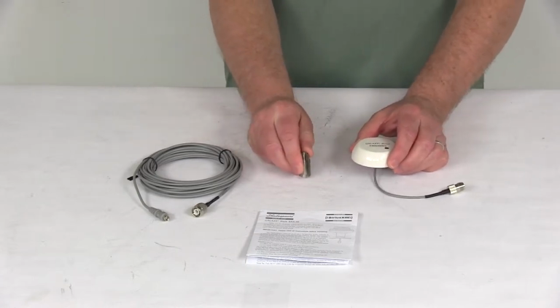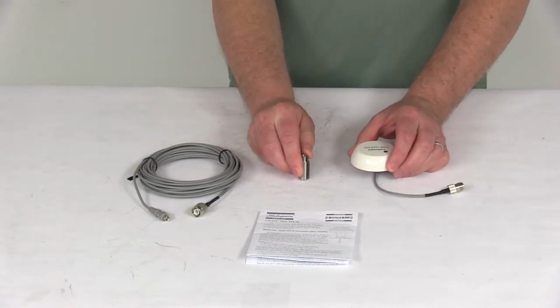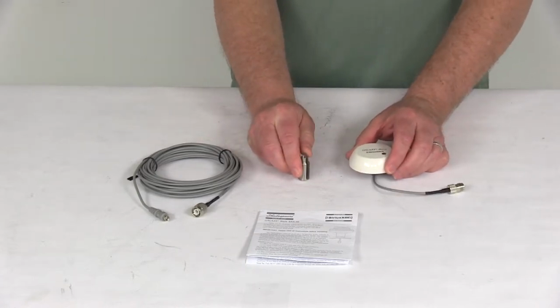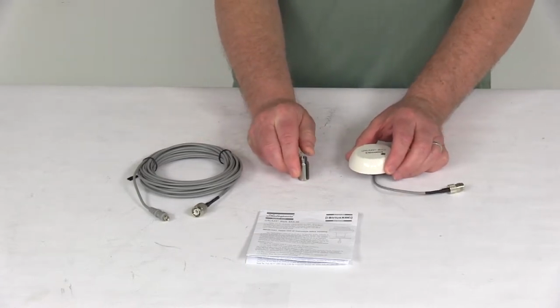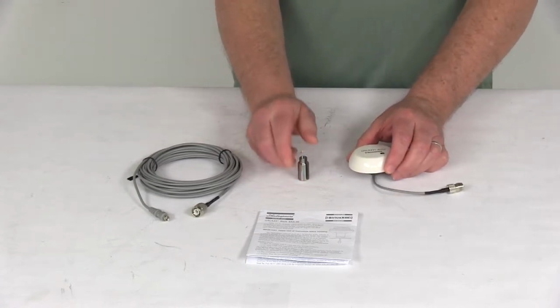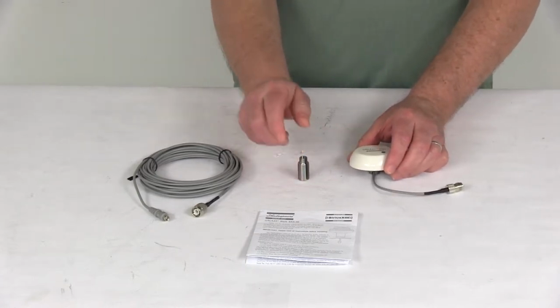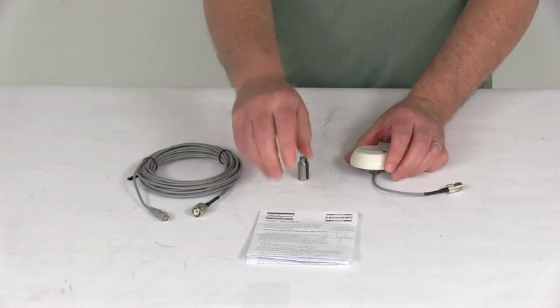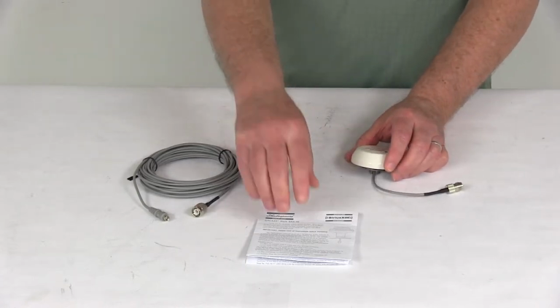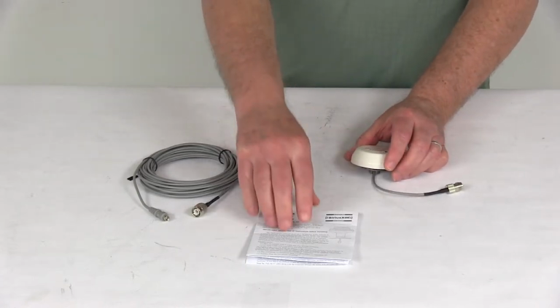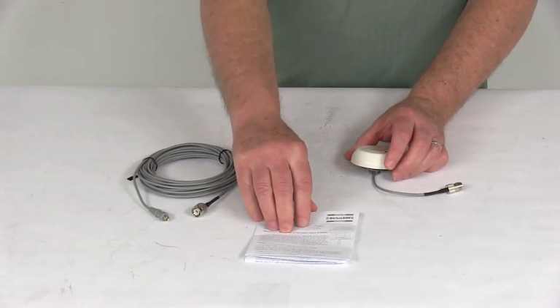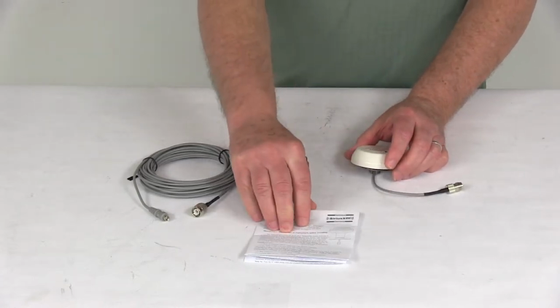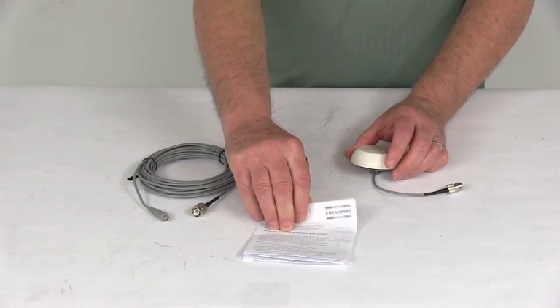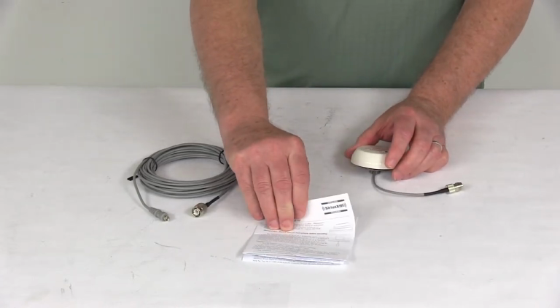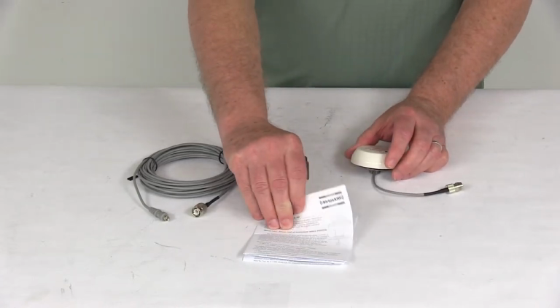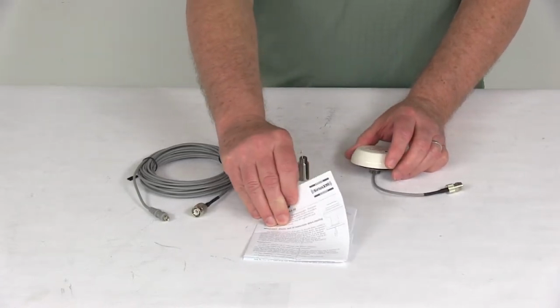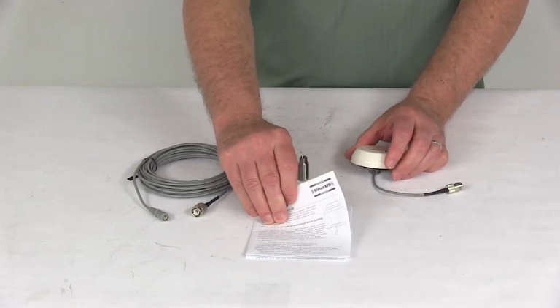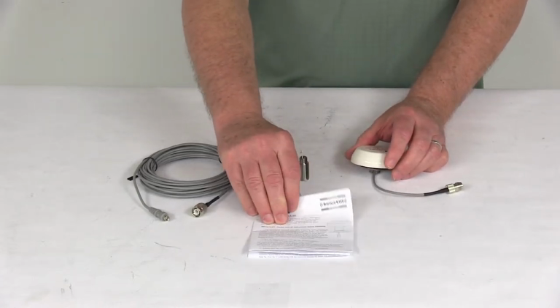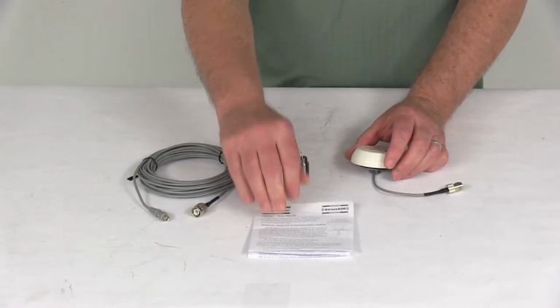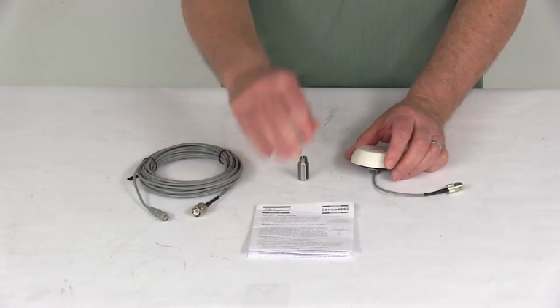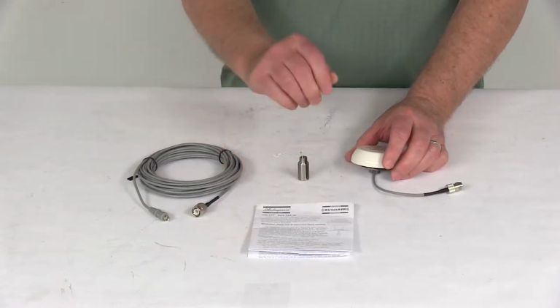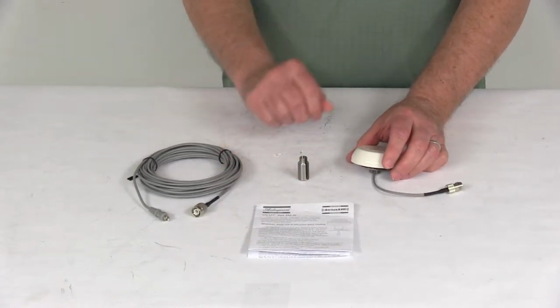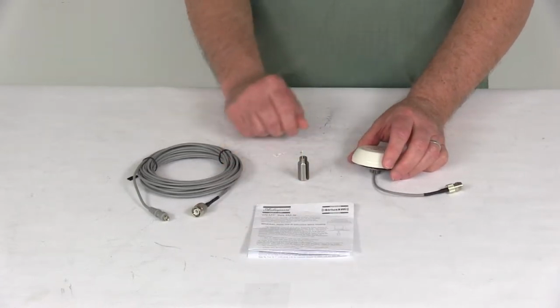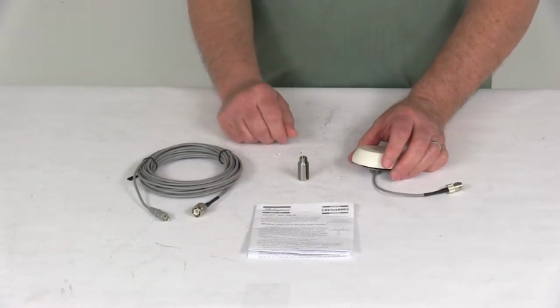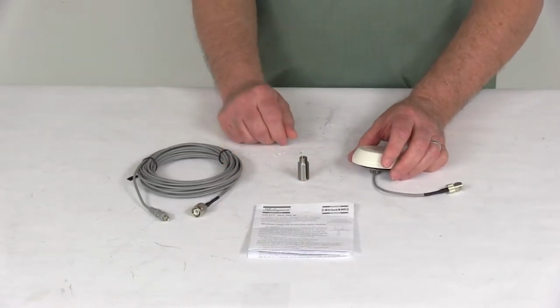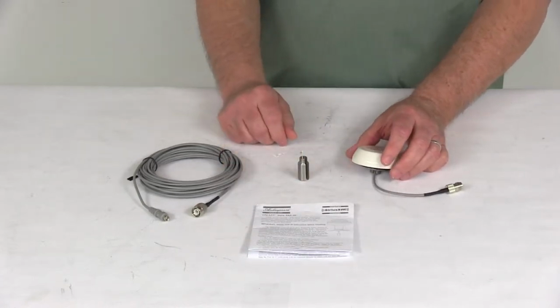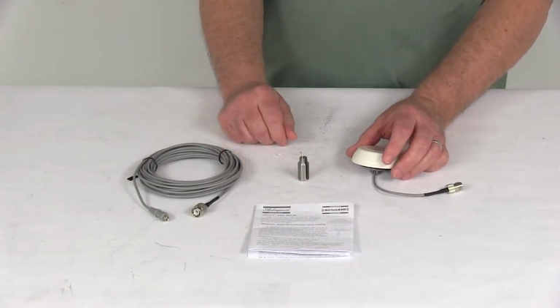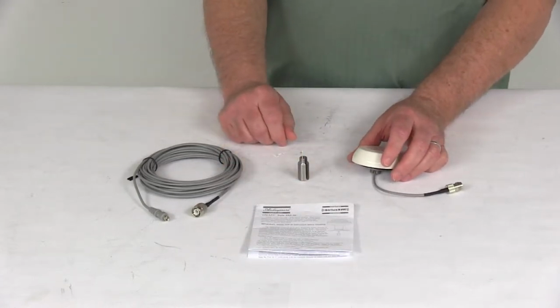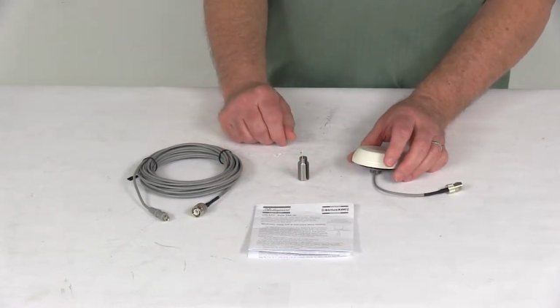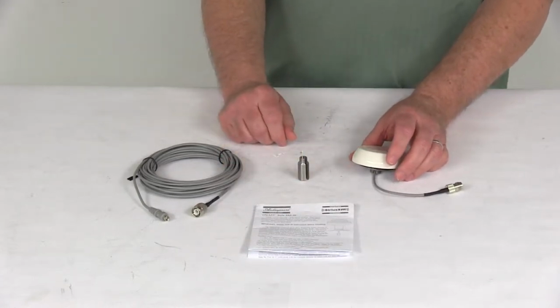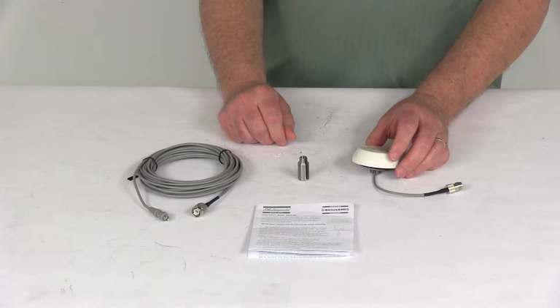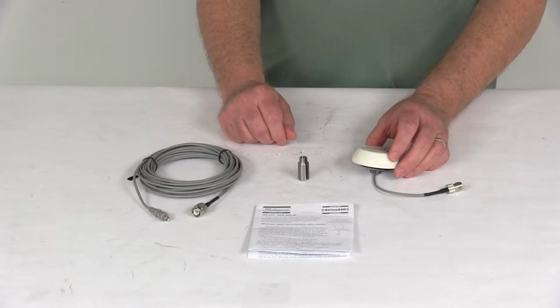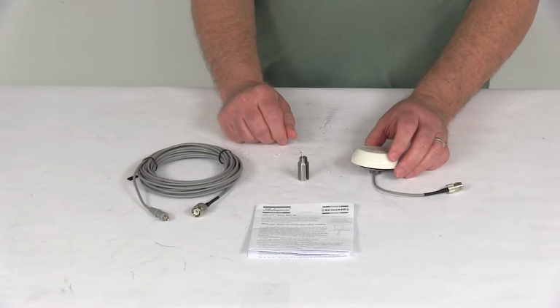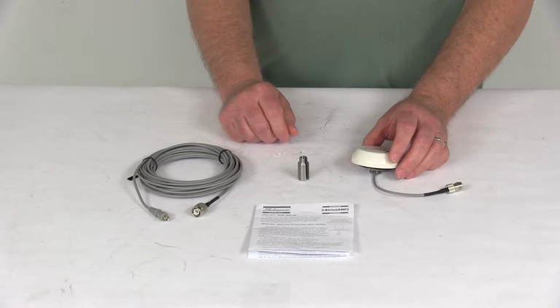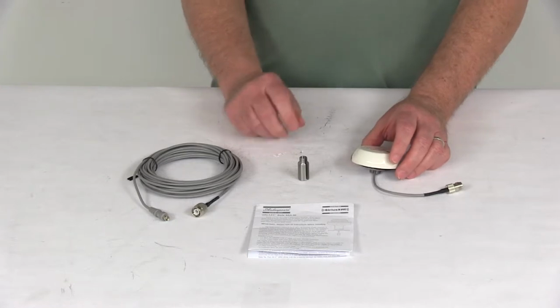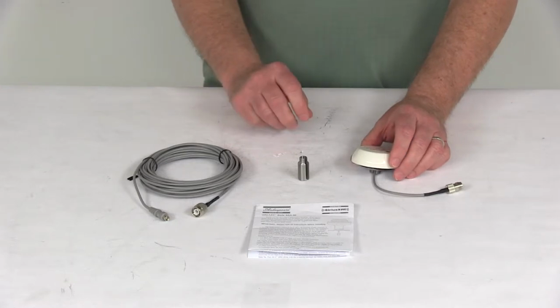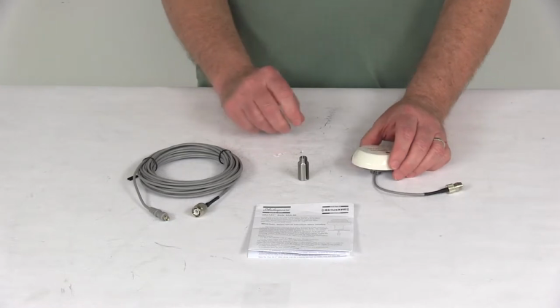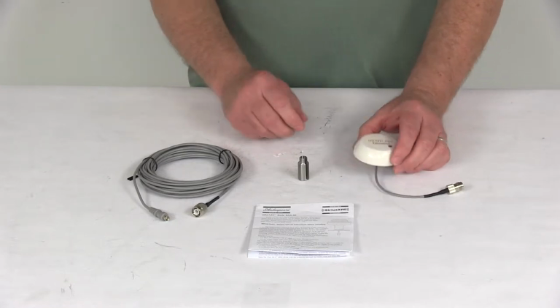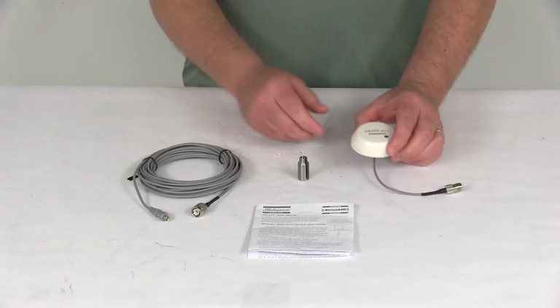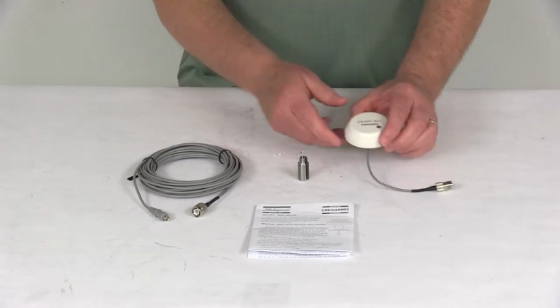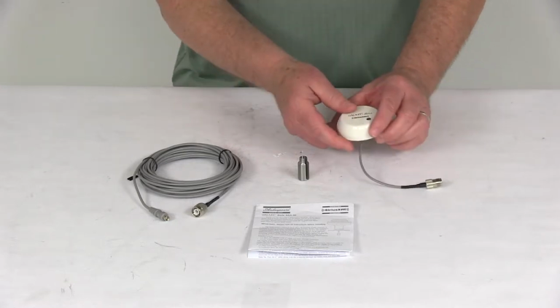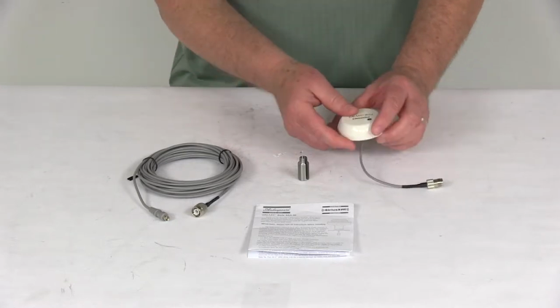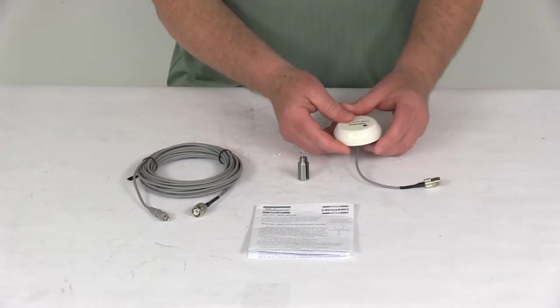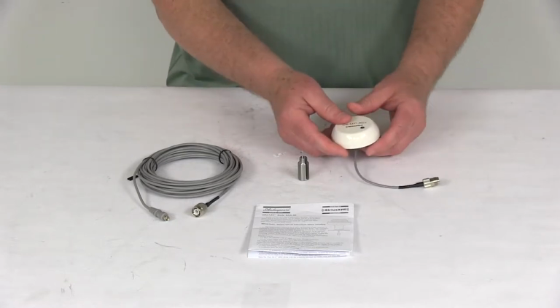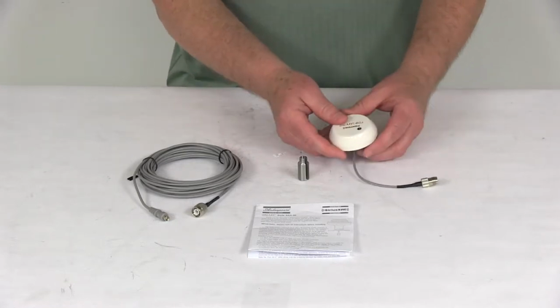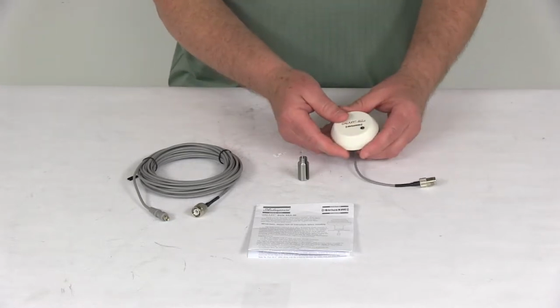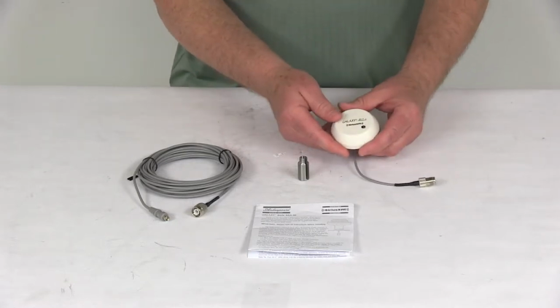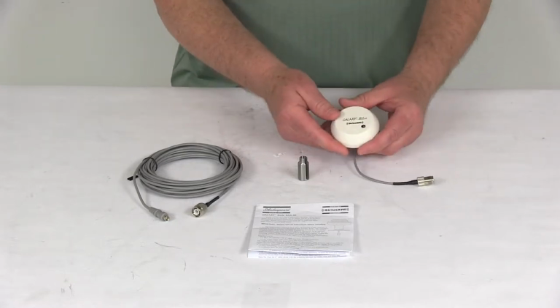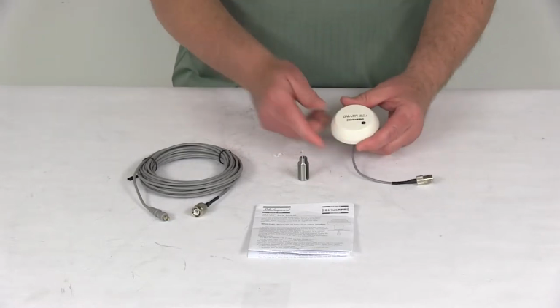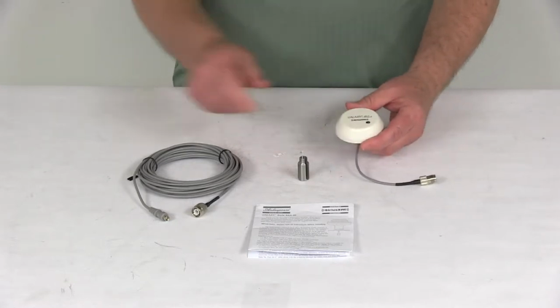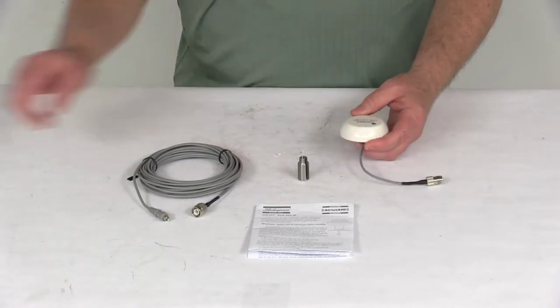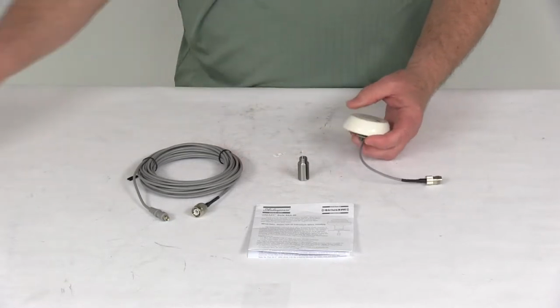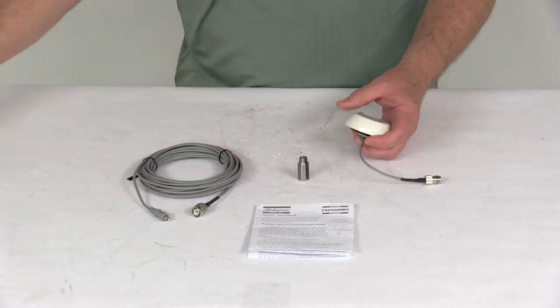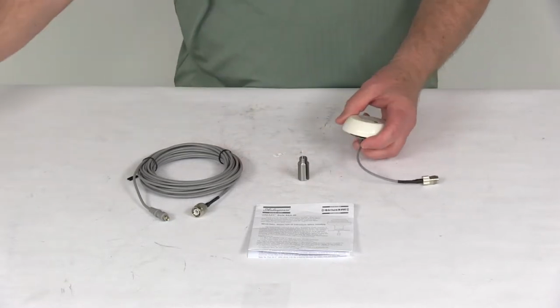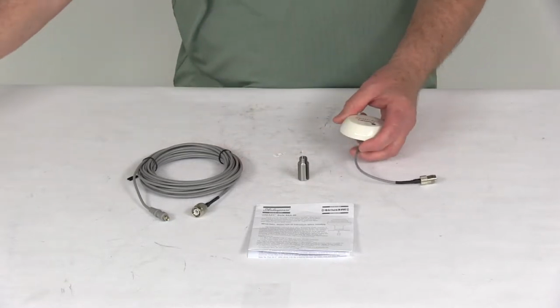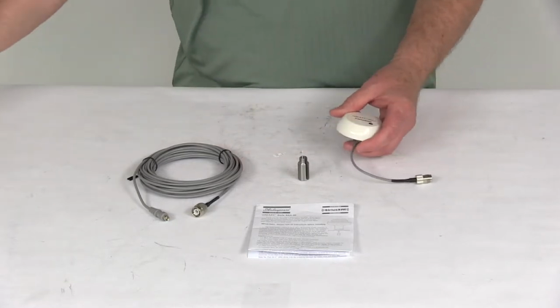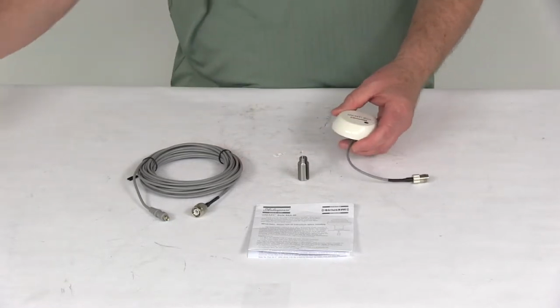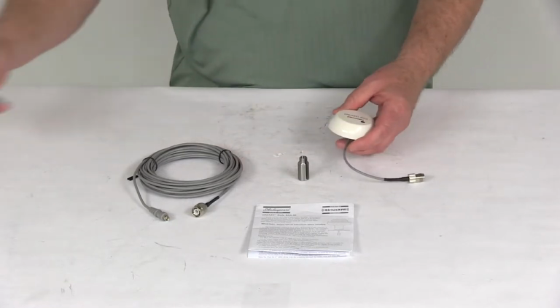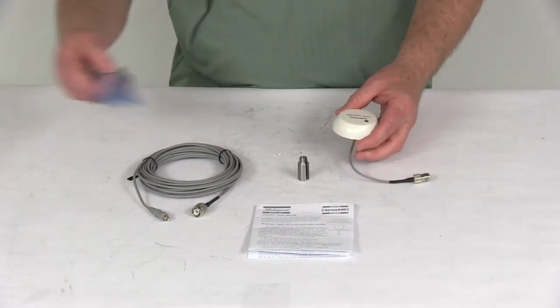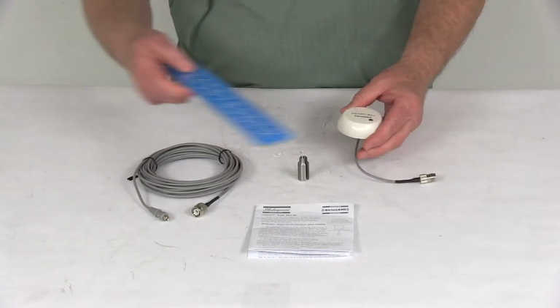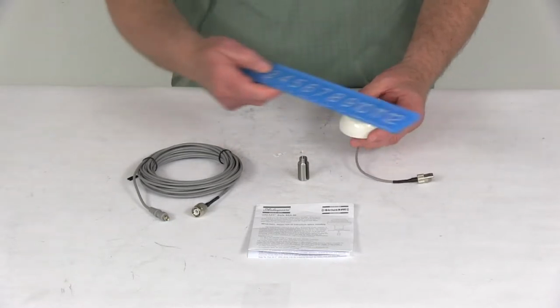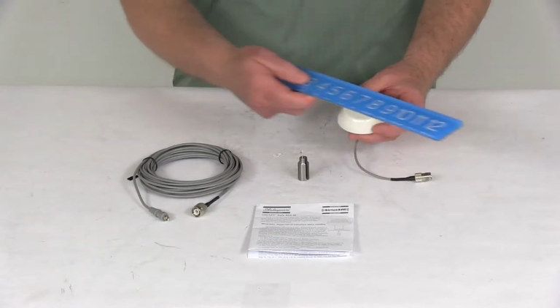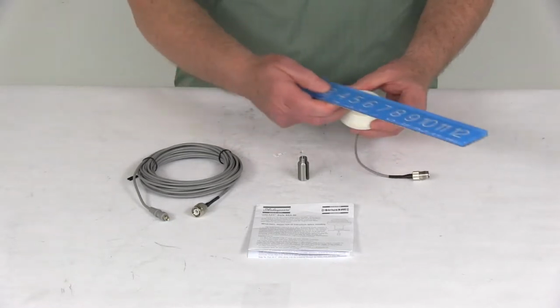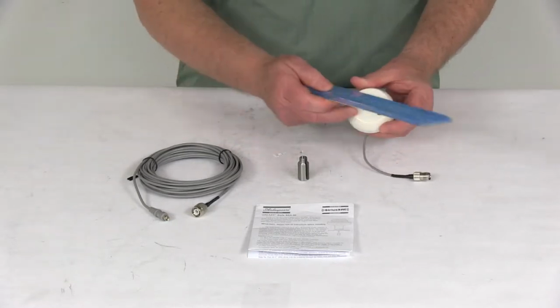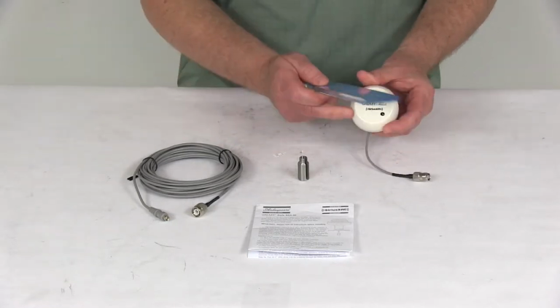It does come with a nice instruction sheet on how to install it and how it operates. And the last thing I want to give you is the measurements on the antenna itself.